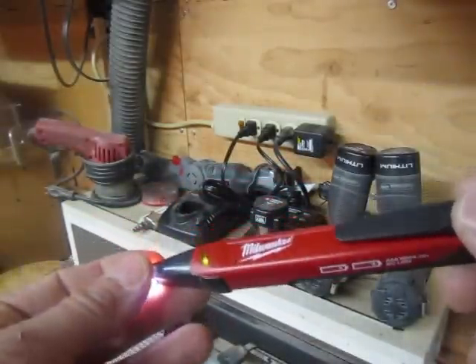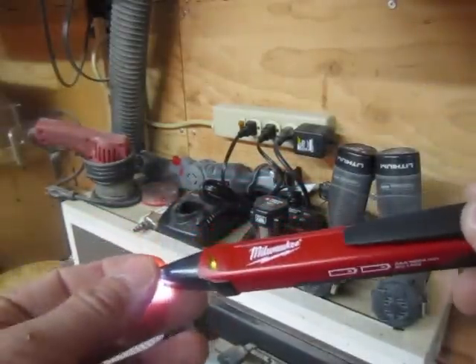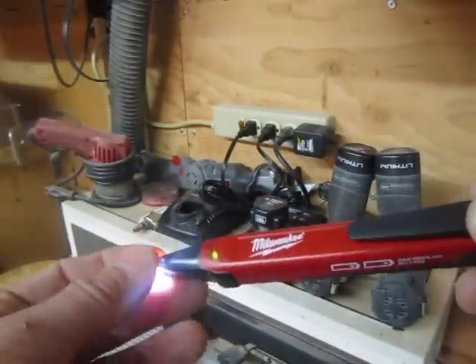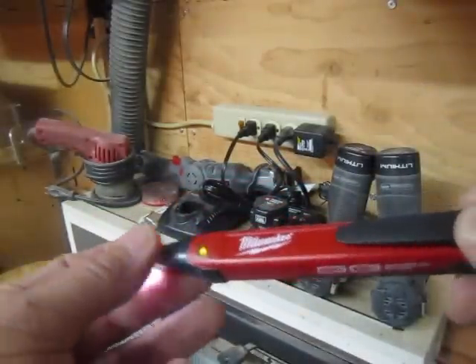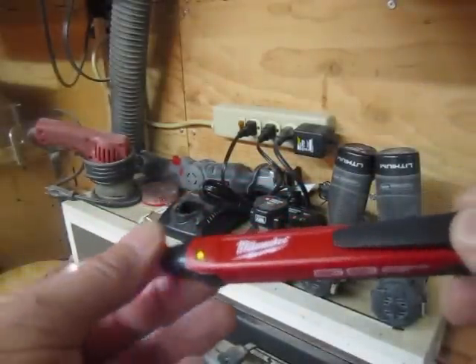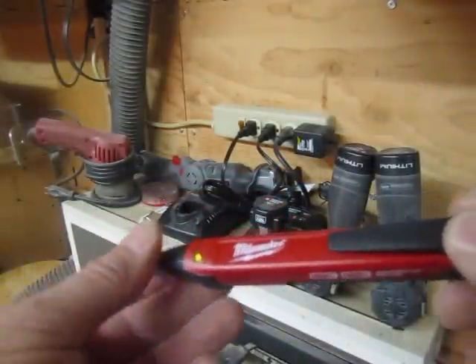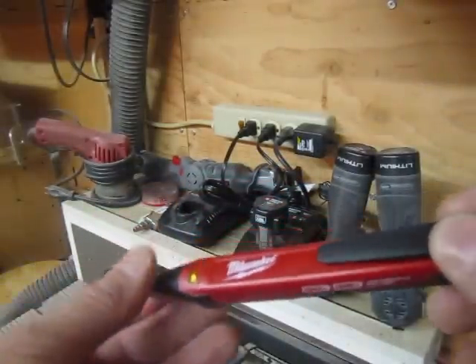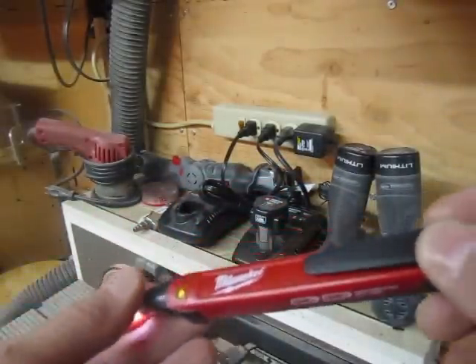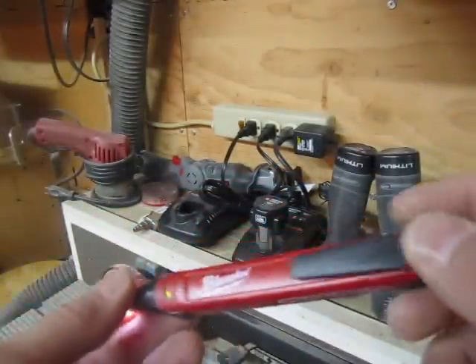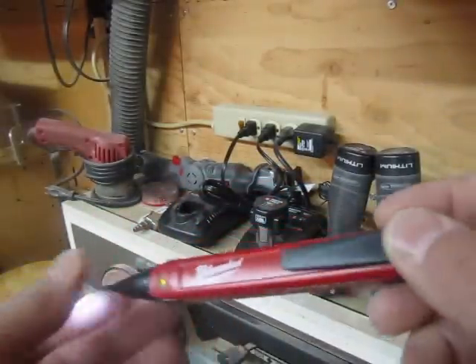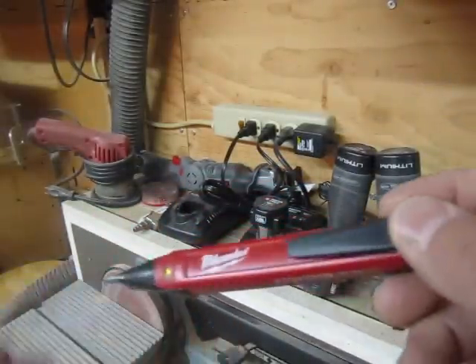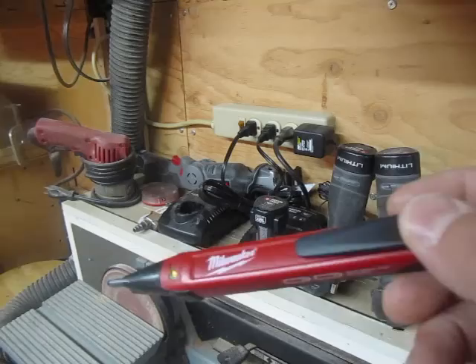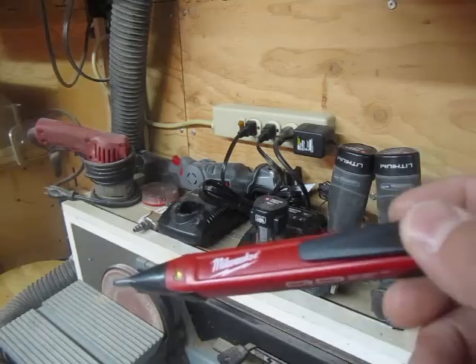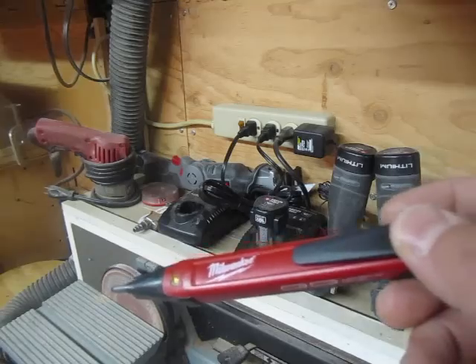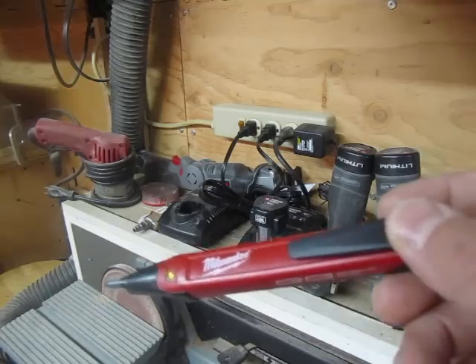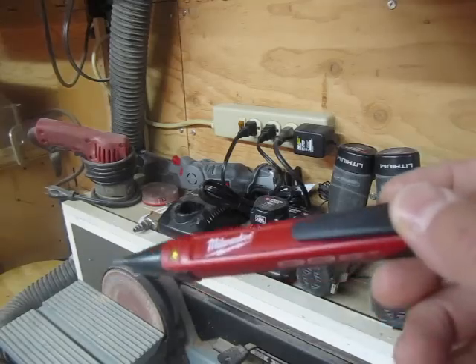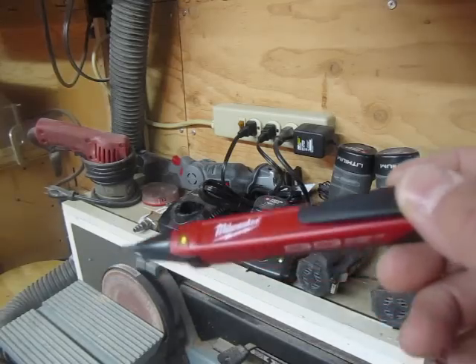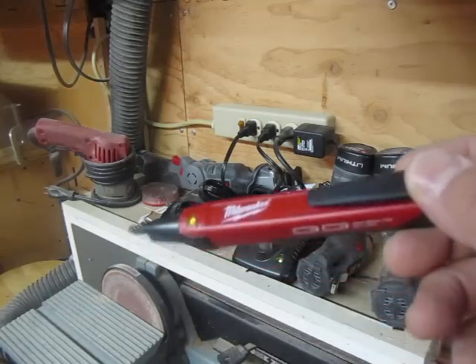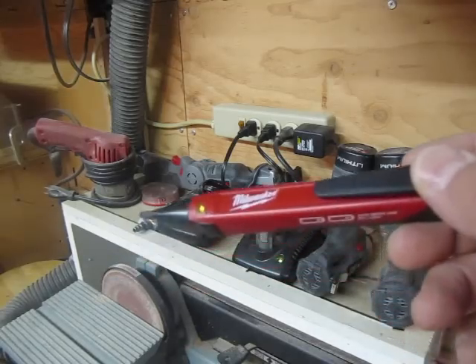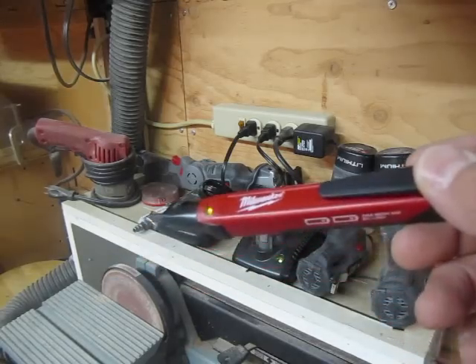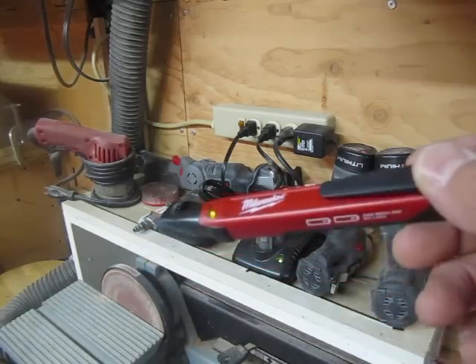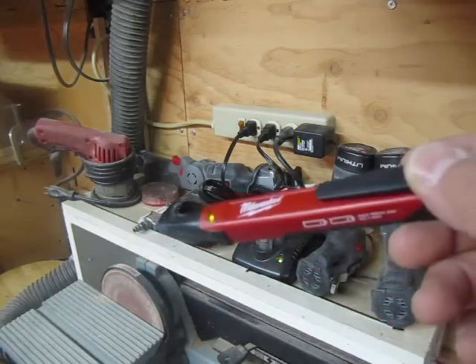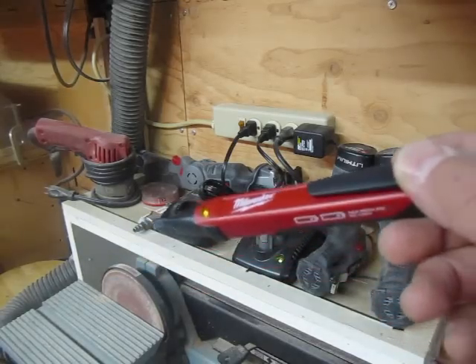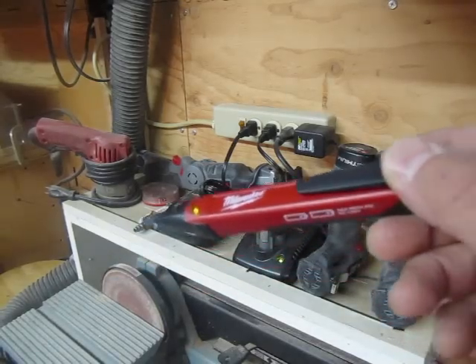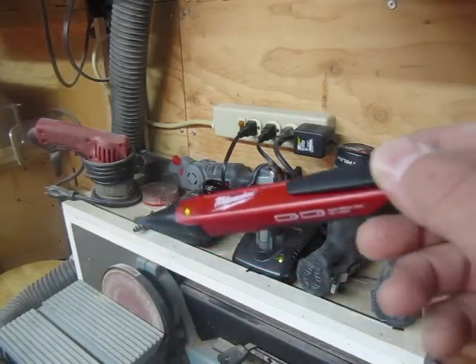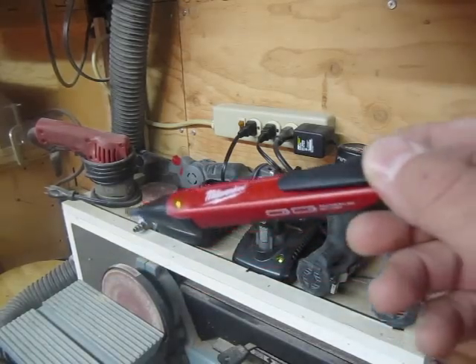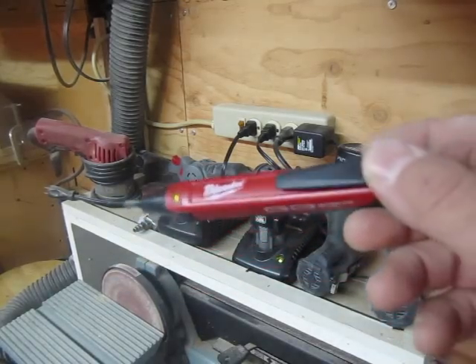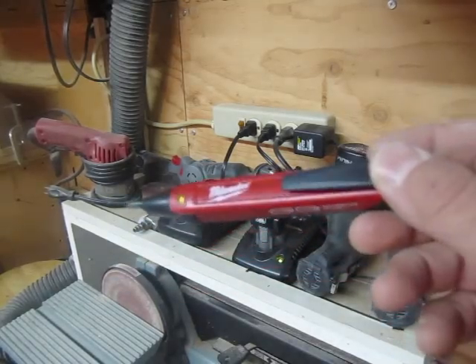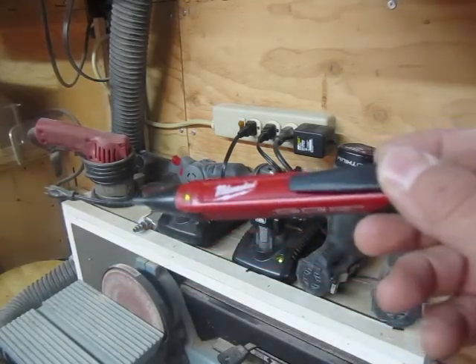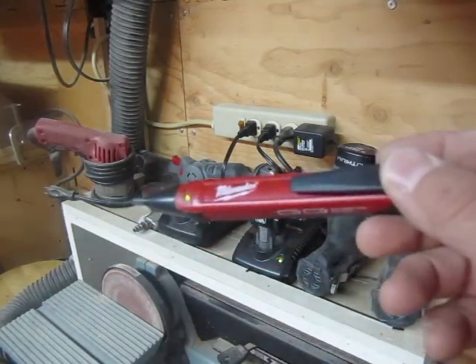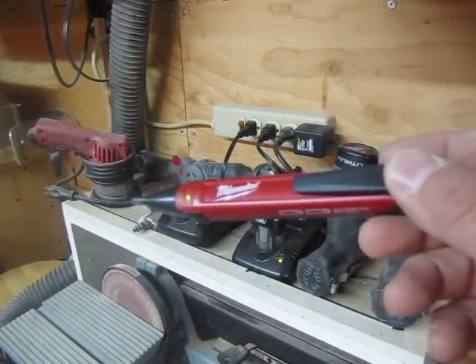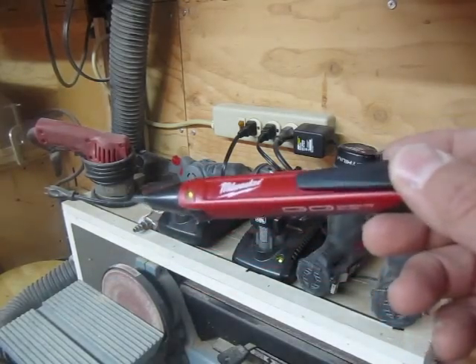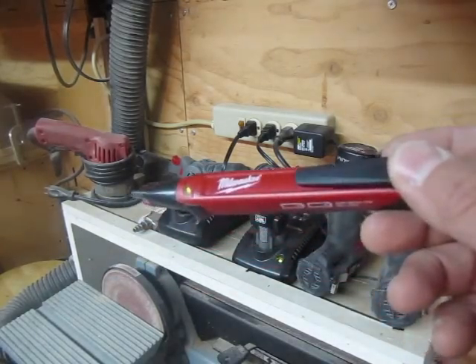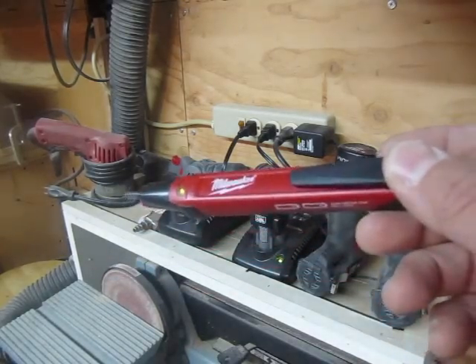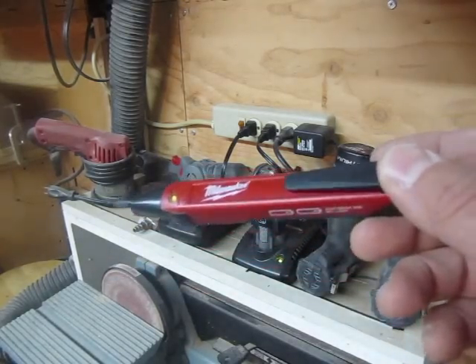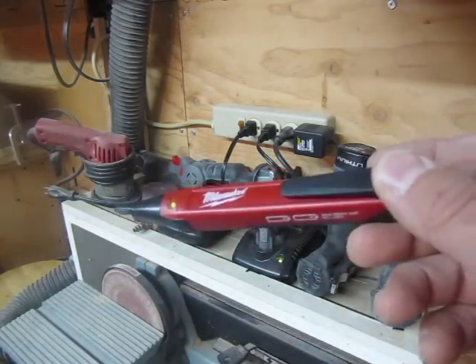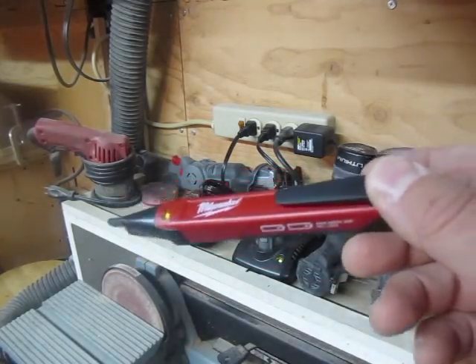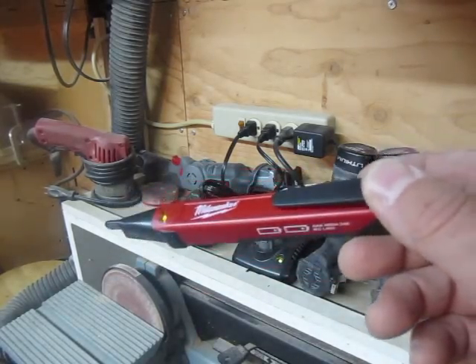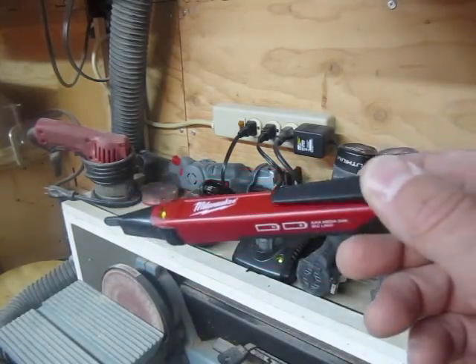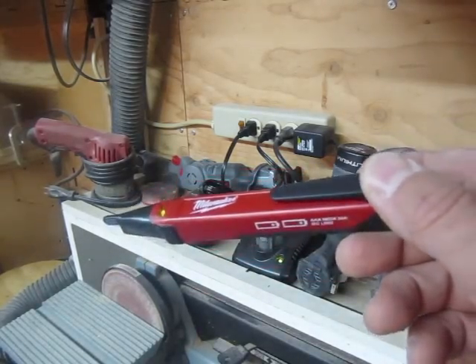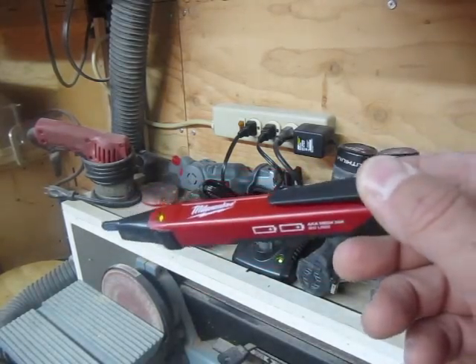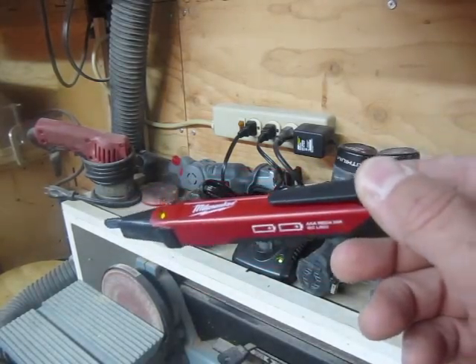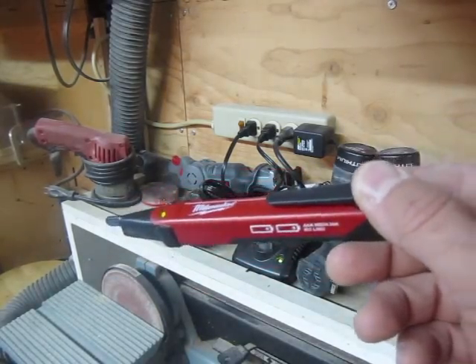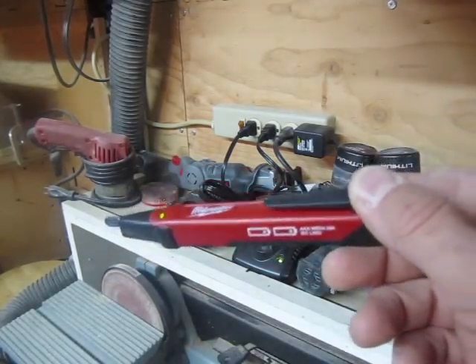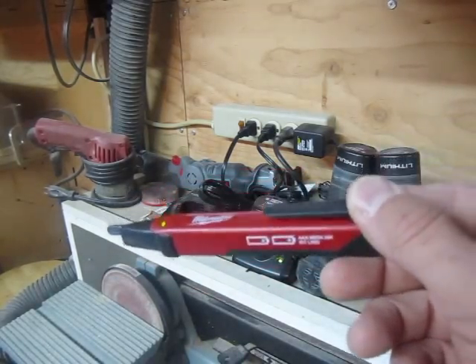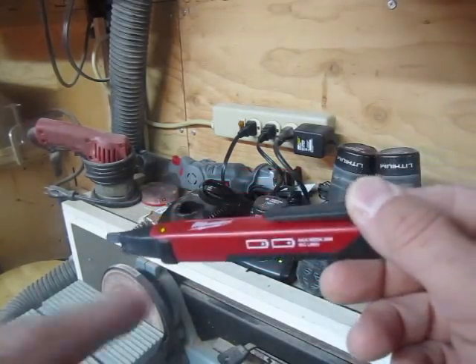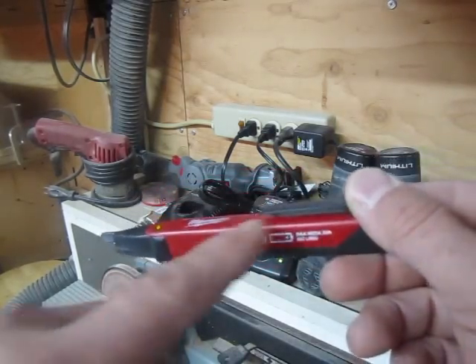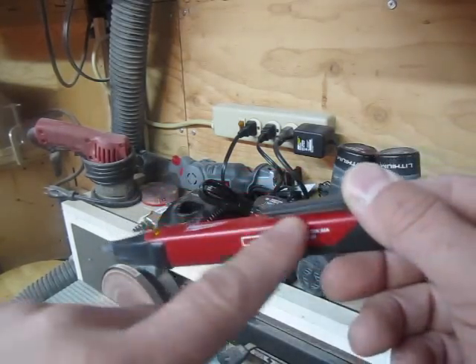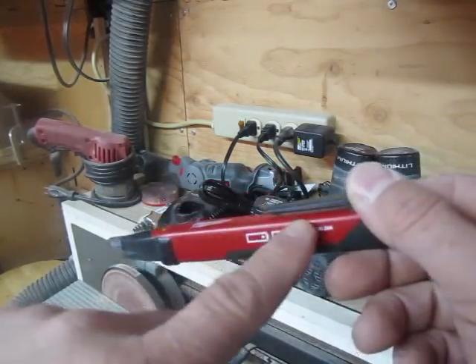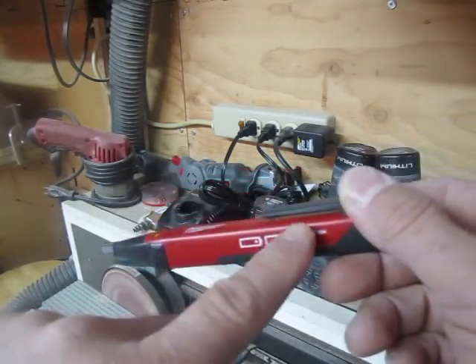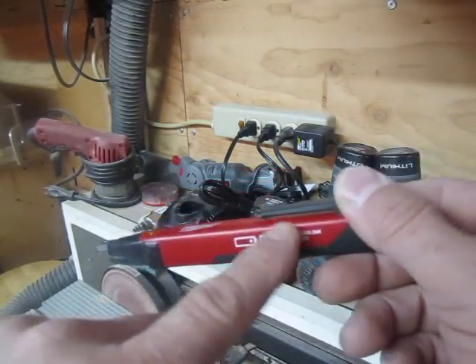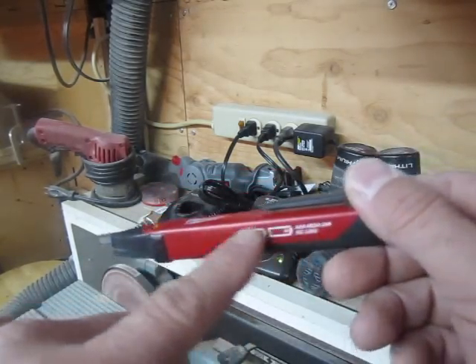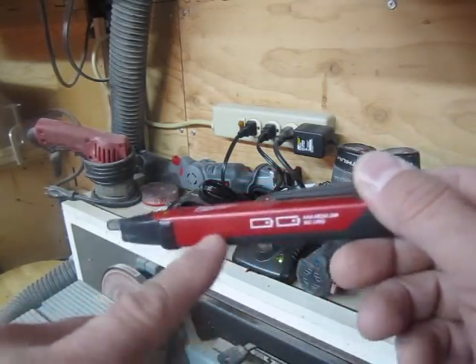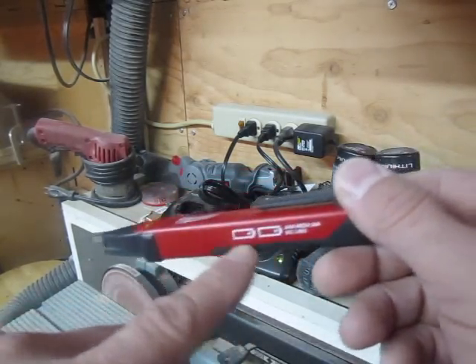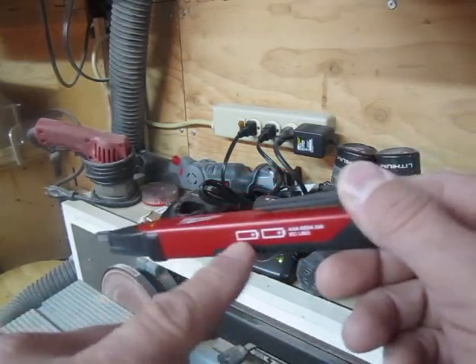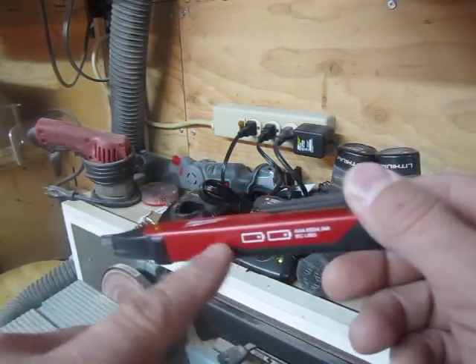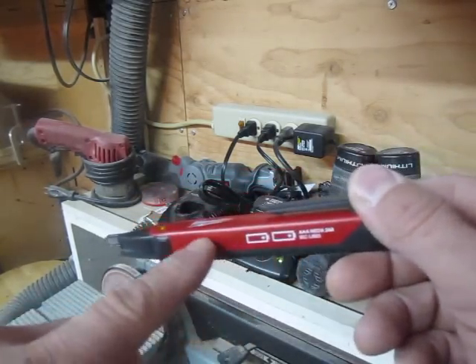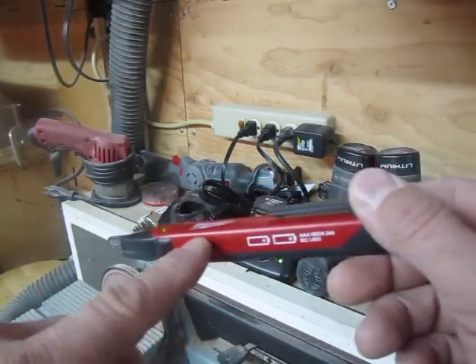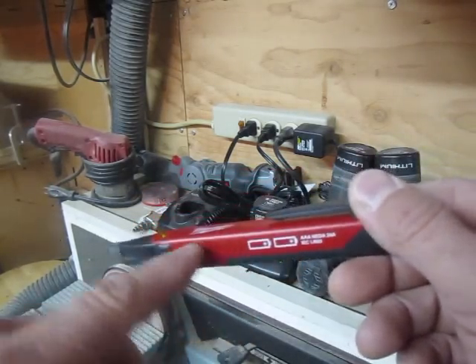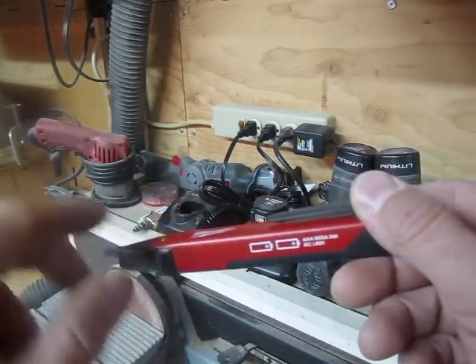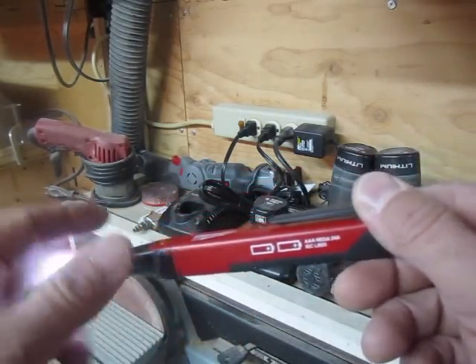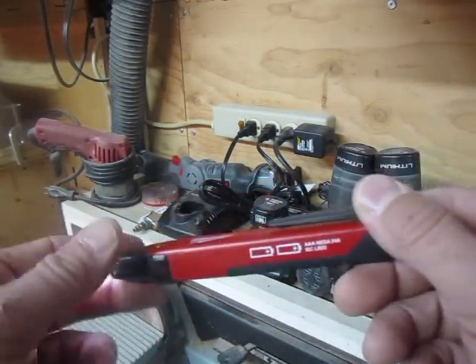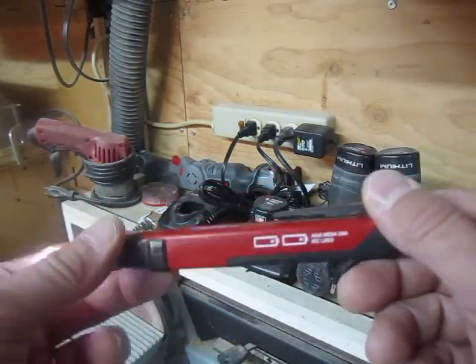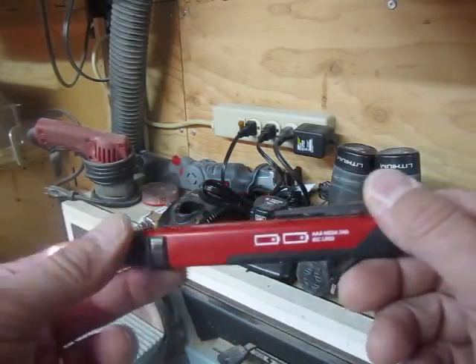One of the worst things you would want is to touch it to a wire and think the wire was dead when in actuality the batteries in here were not working.